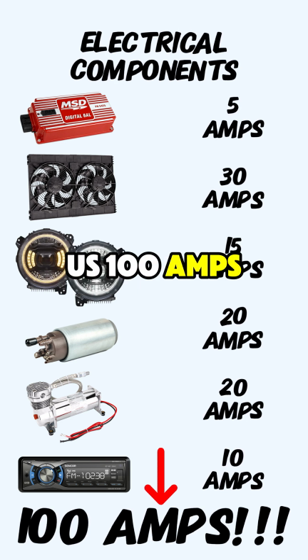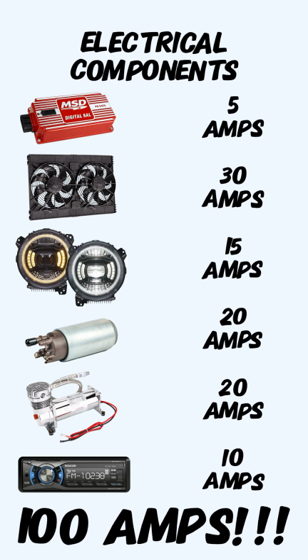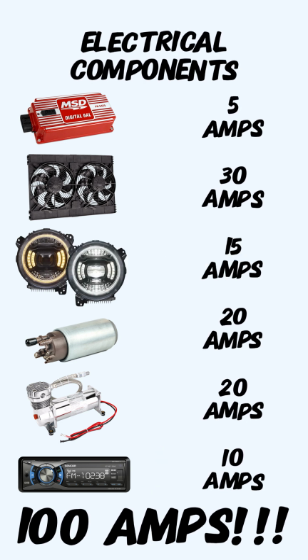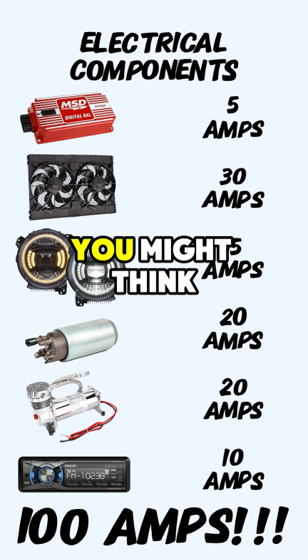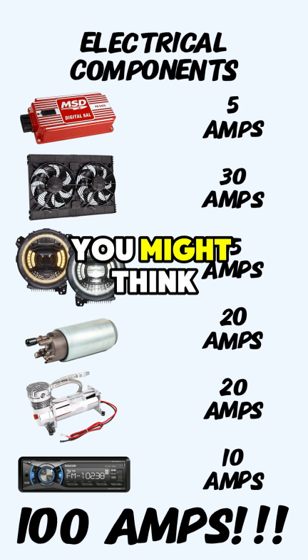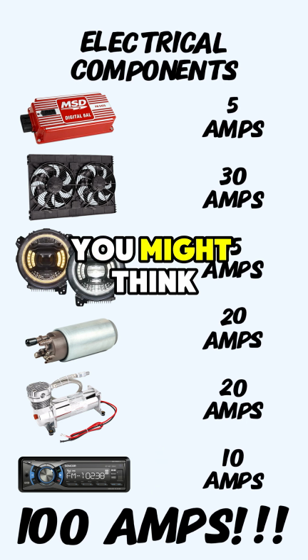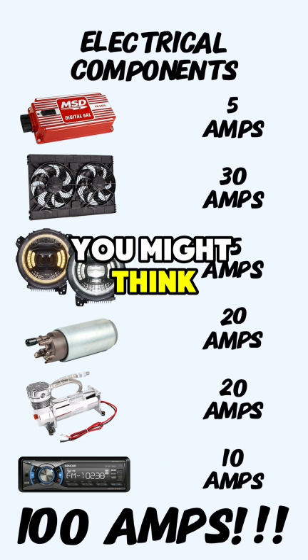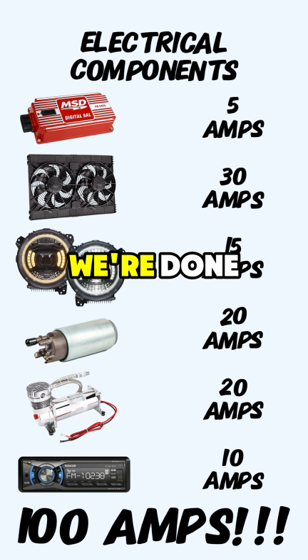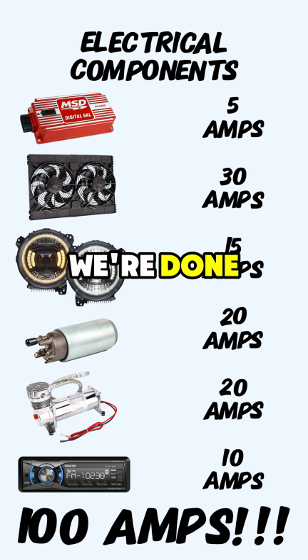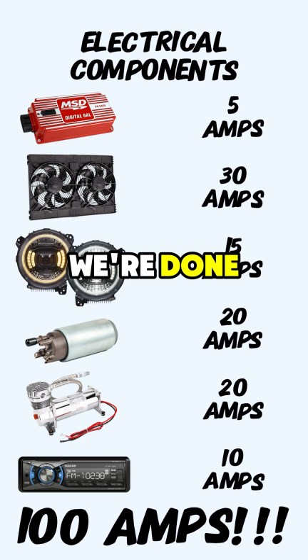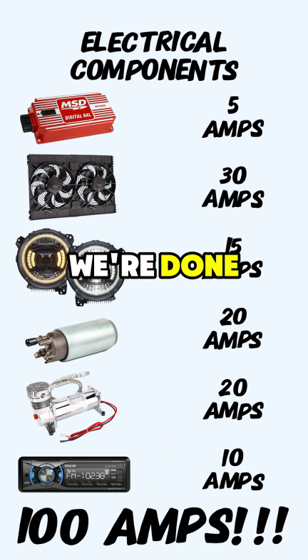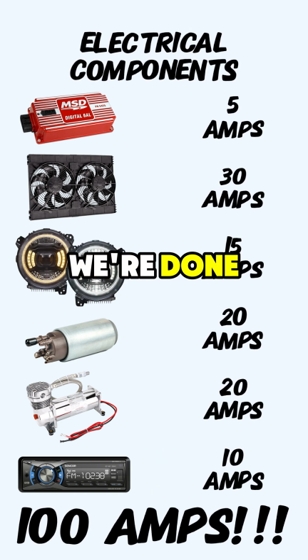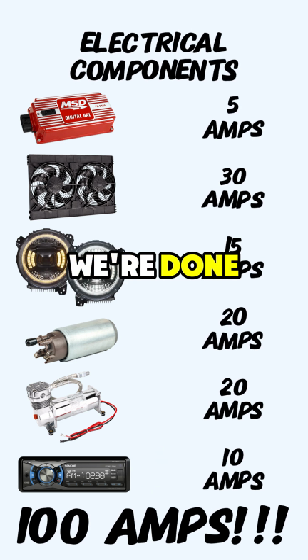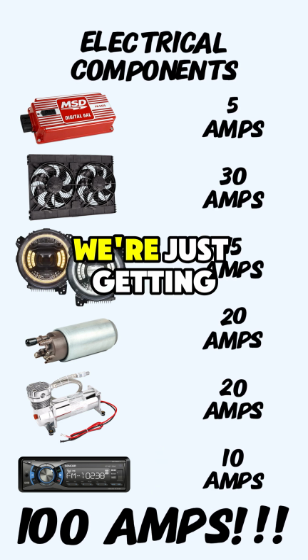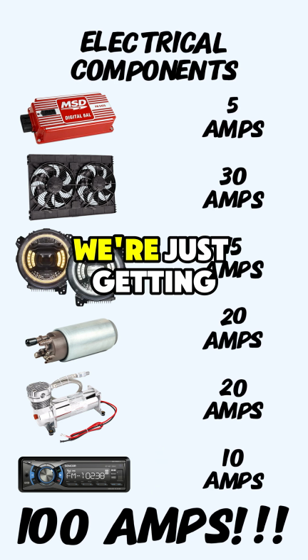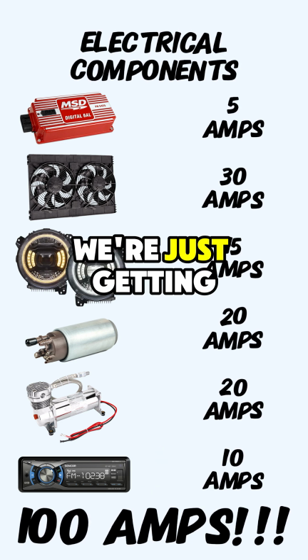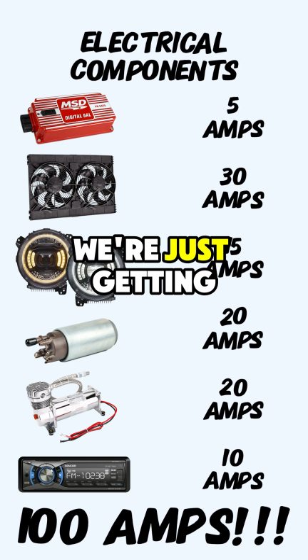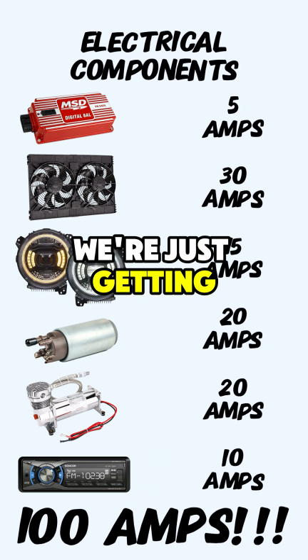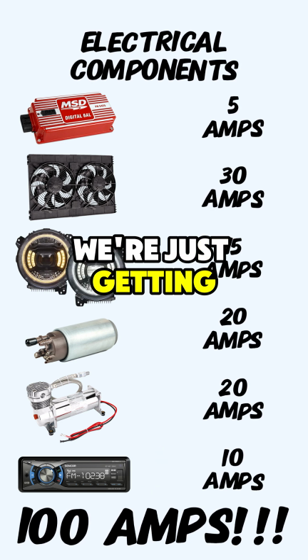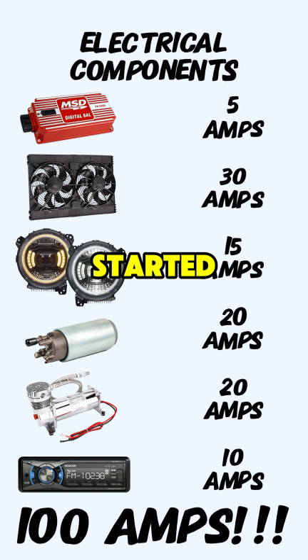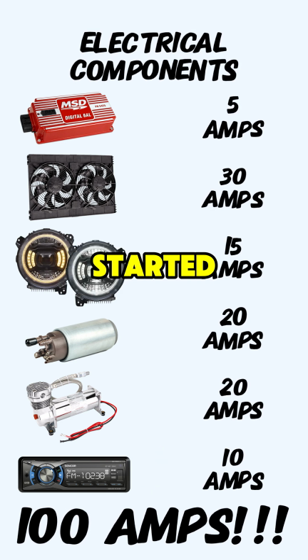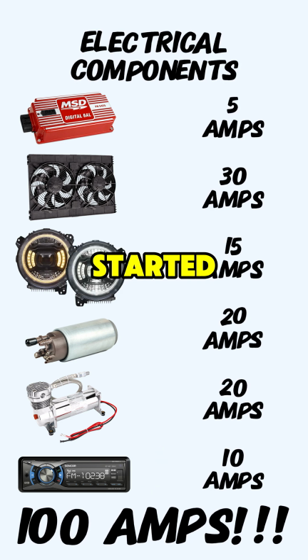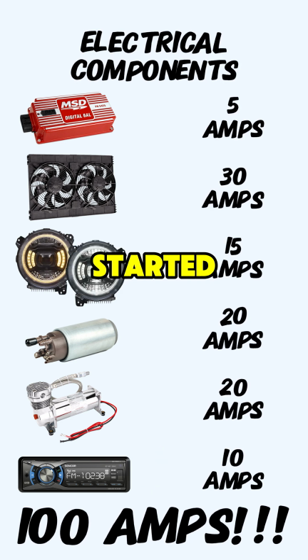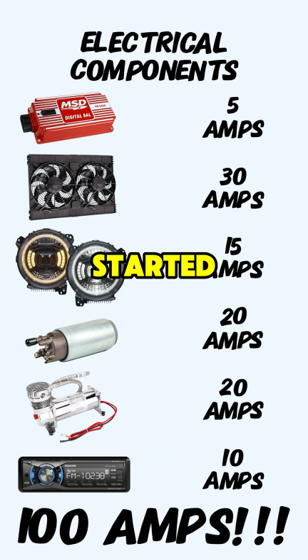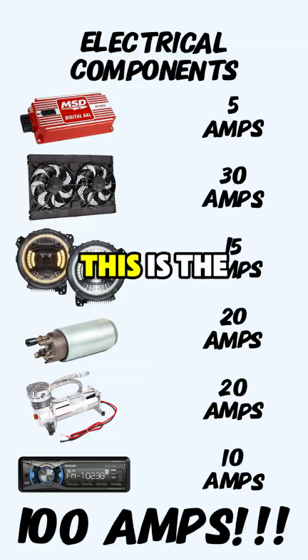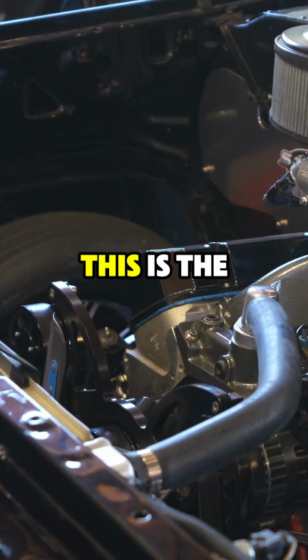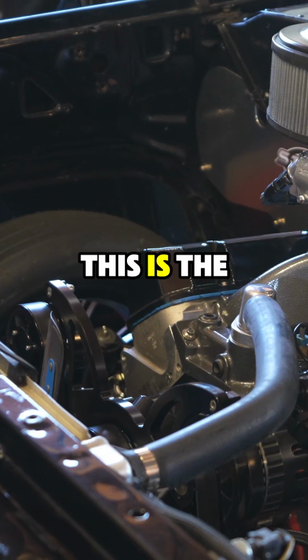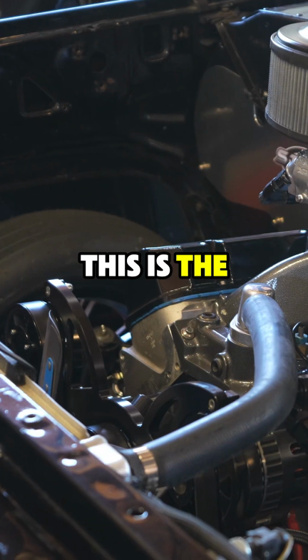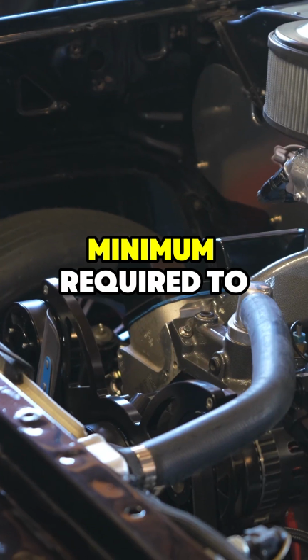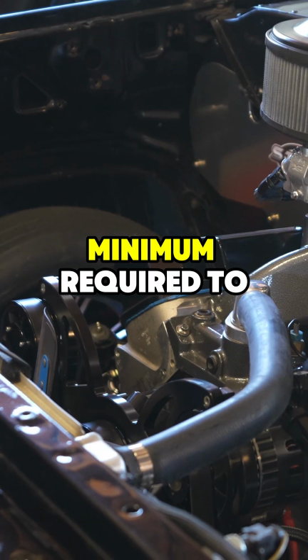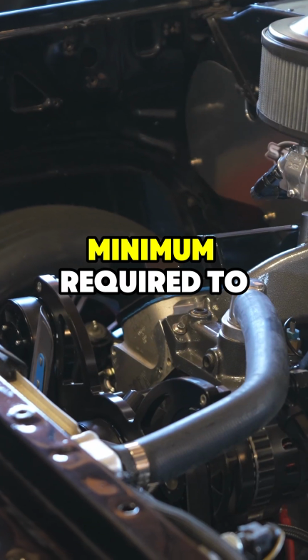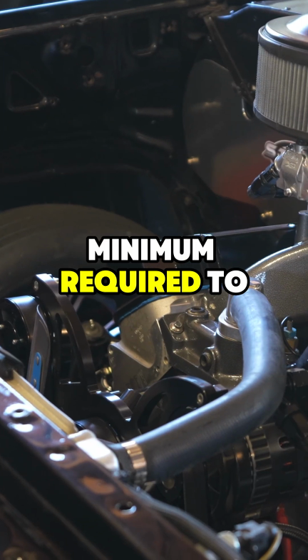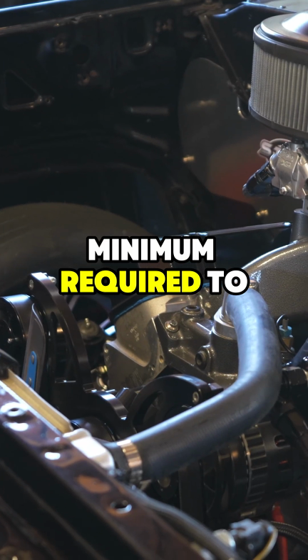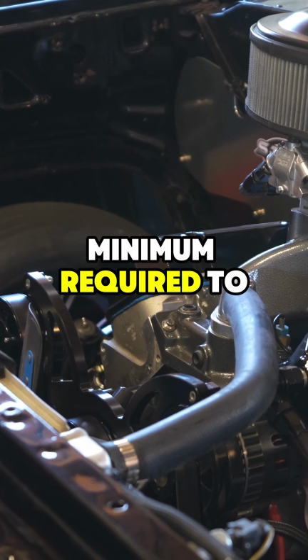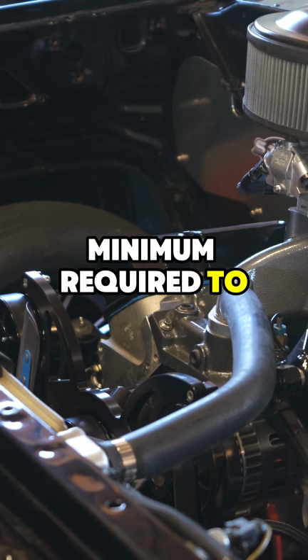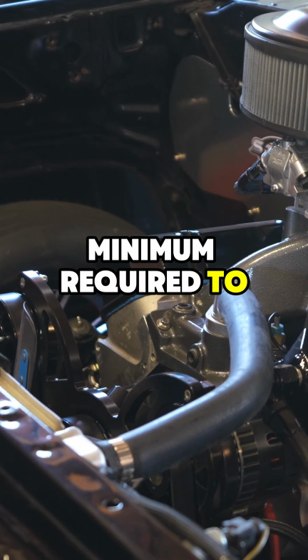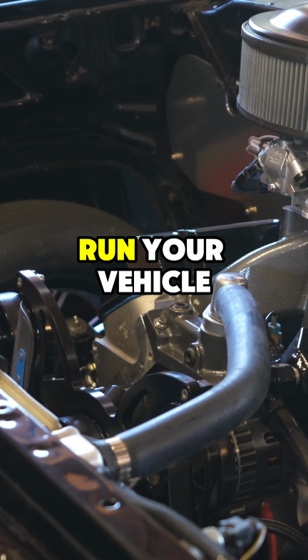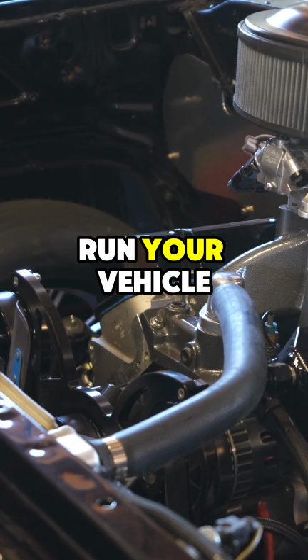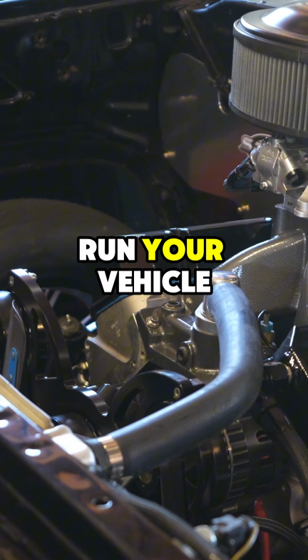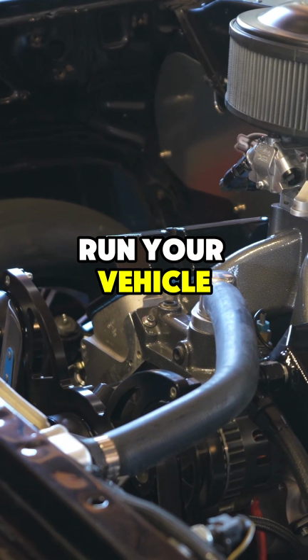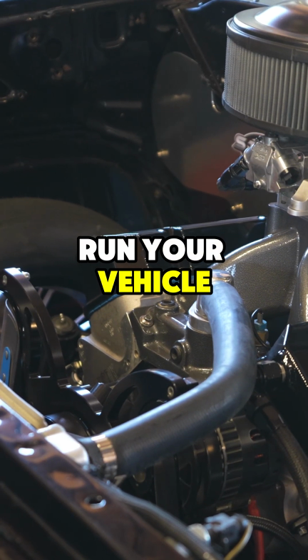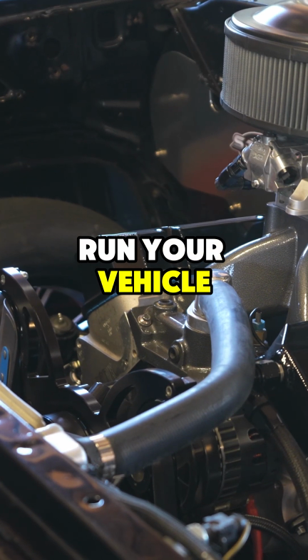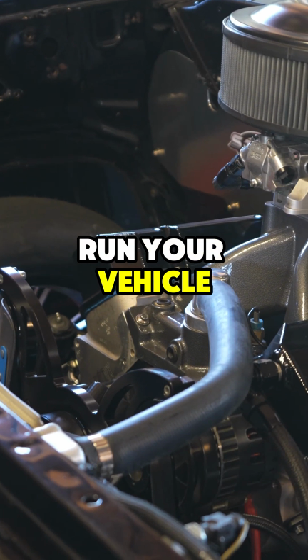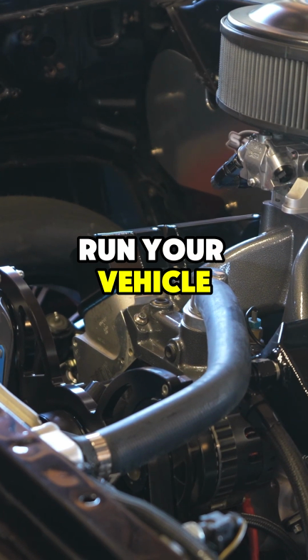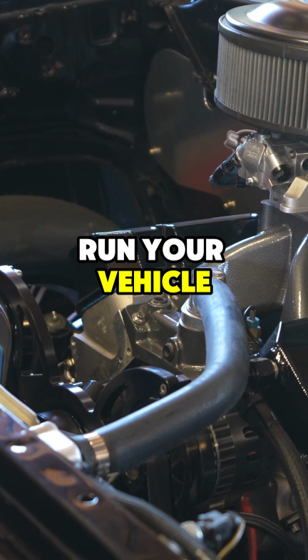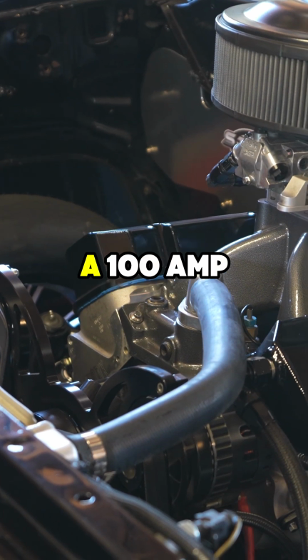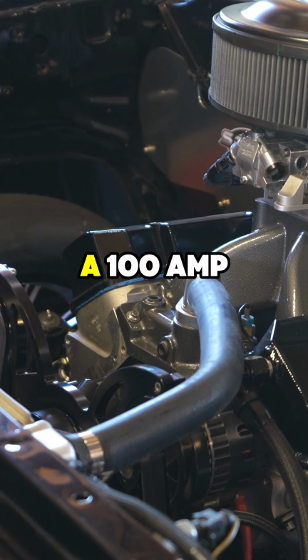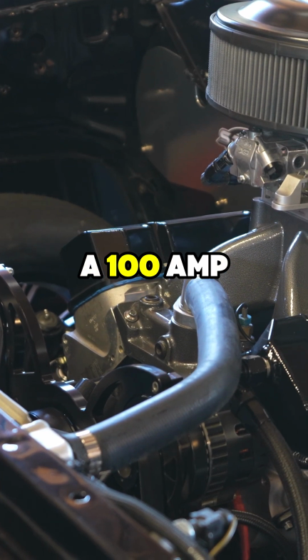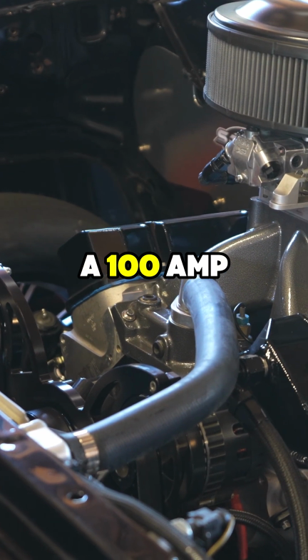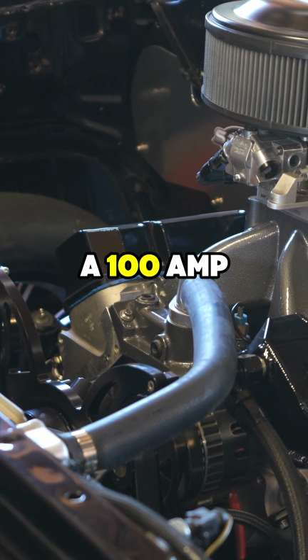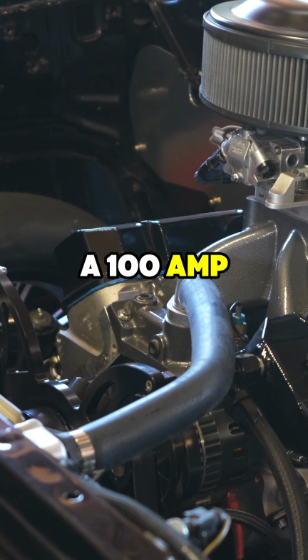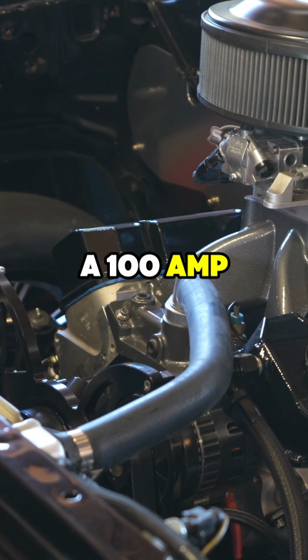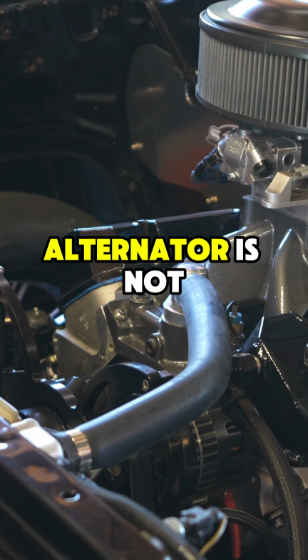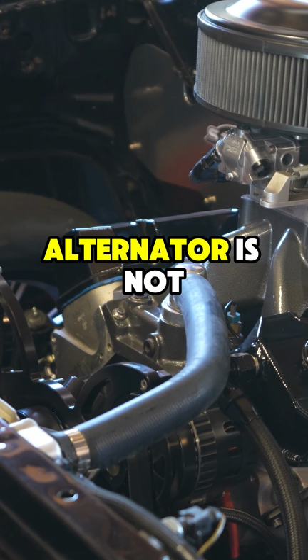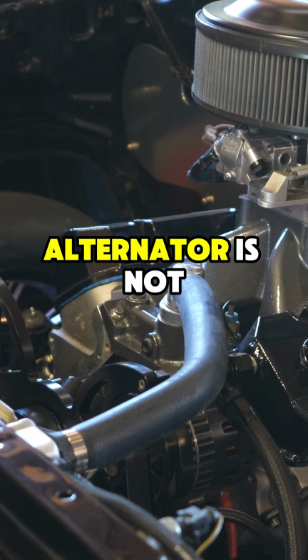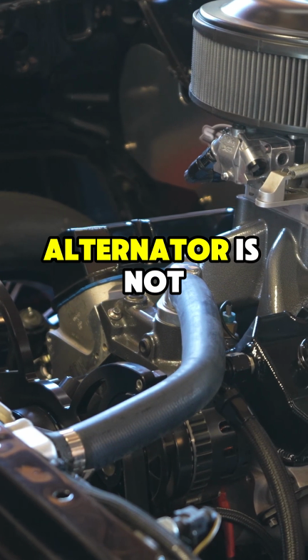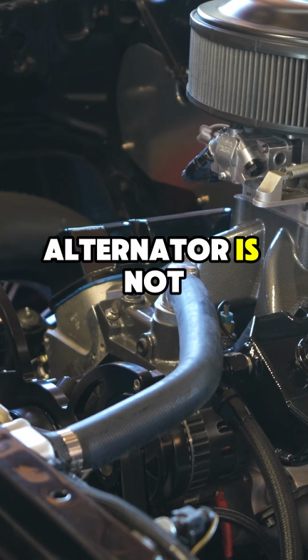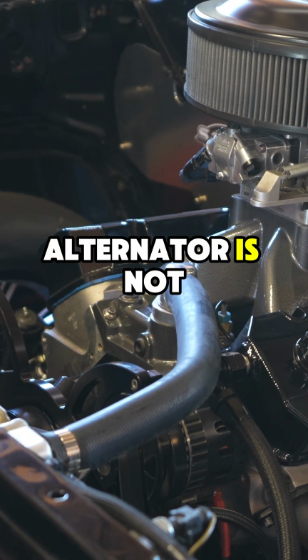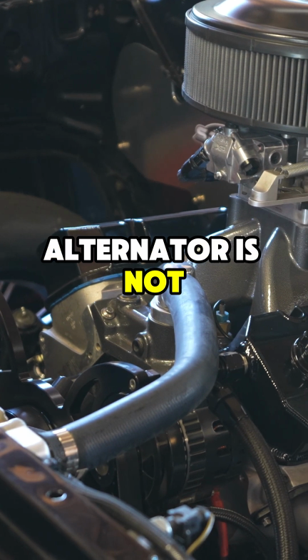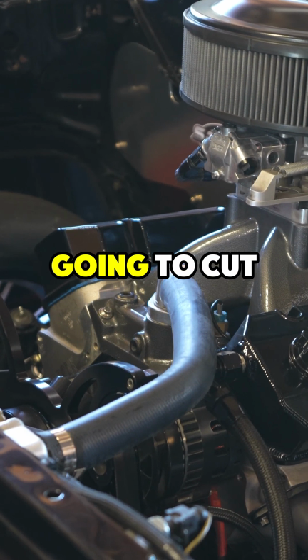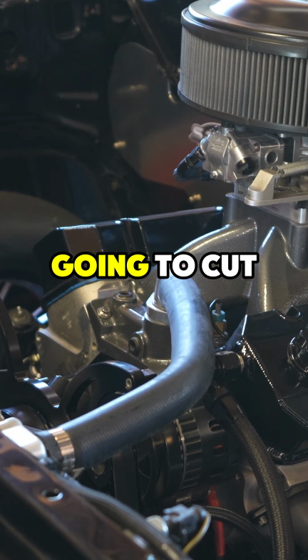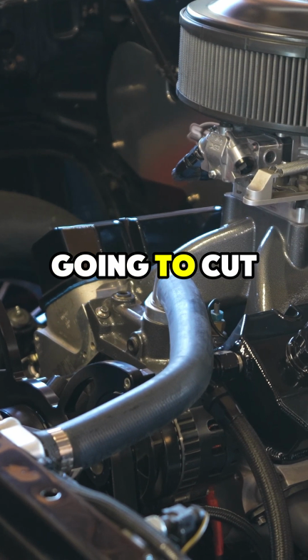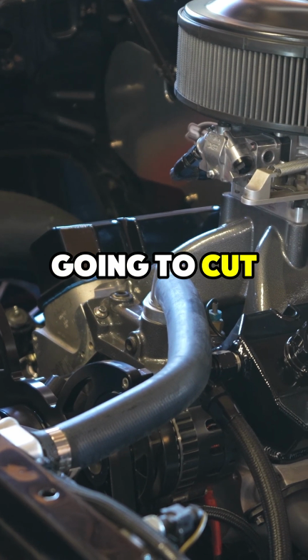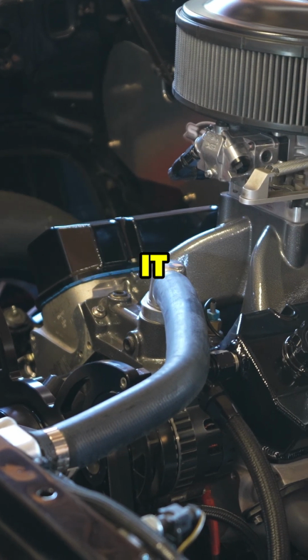You might think we're done, but we're just getting started. This is the minimum required to run your vehicle — a 100 amp alternator is not going to cut it.